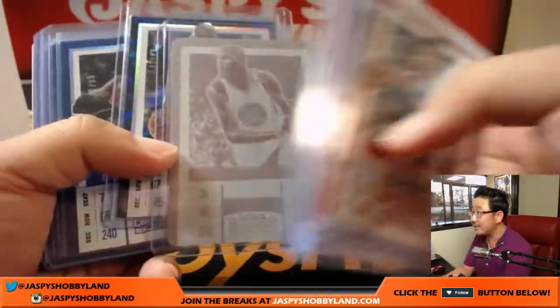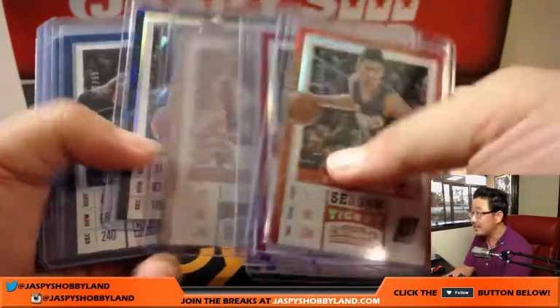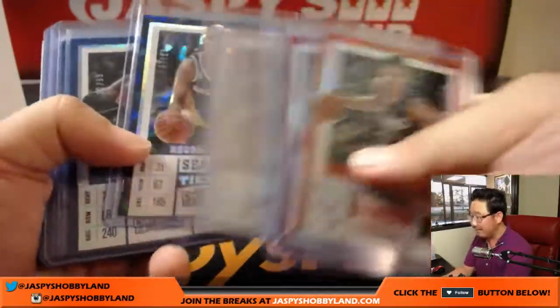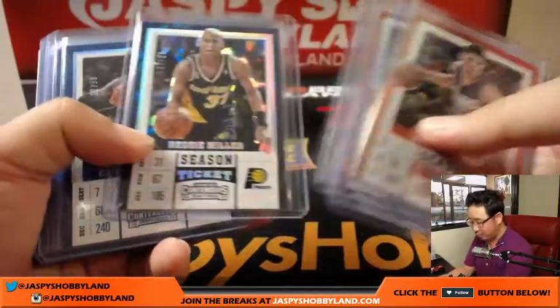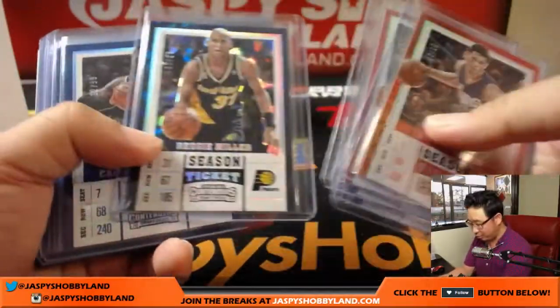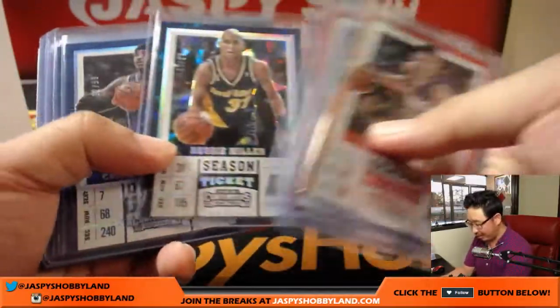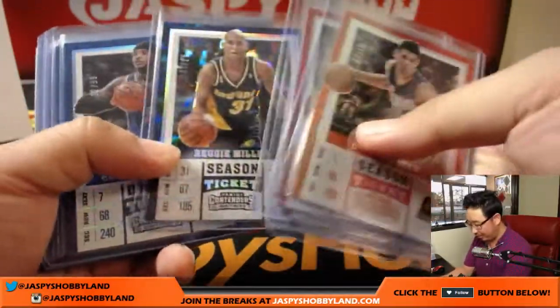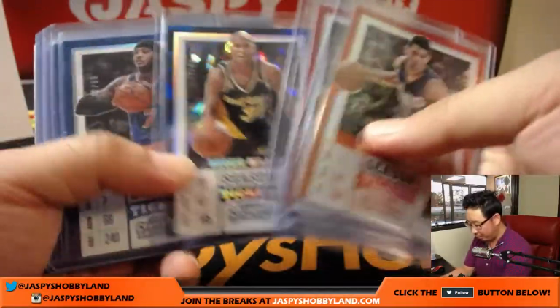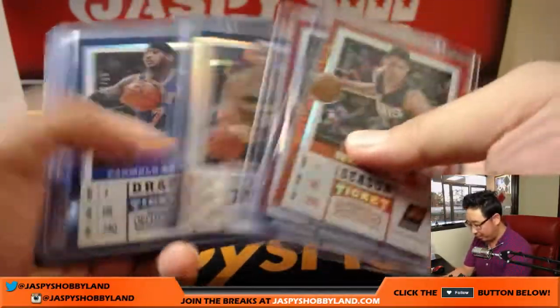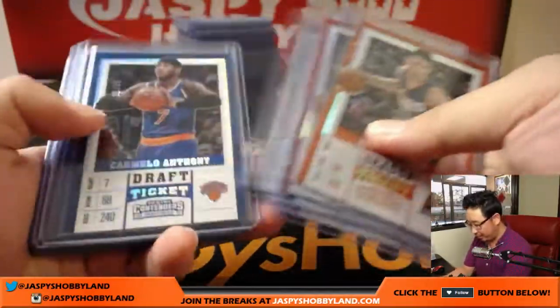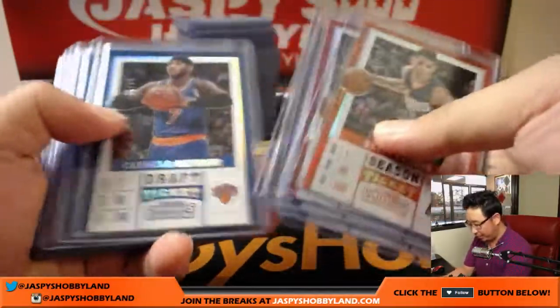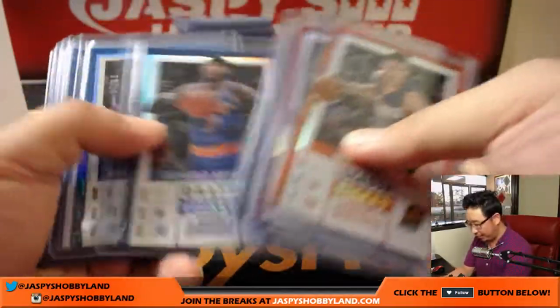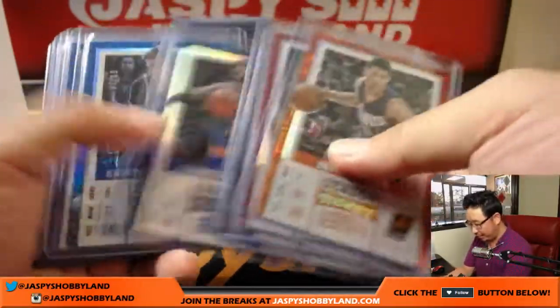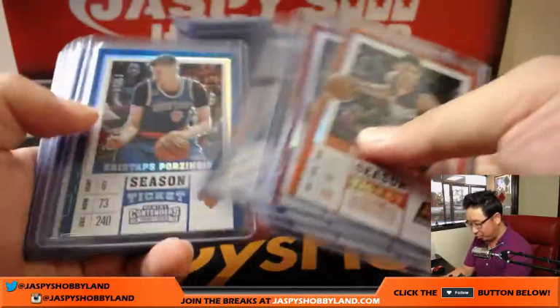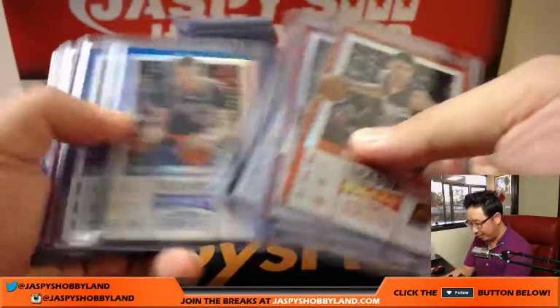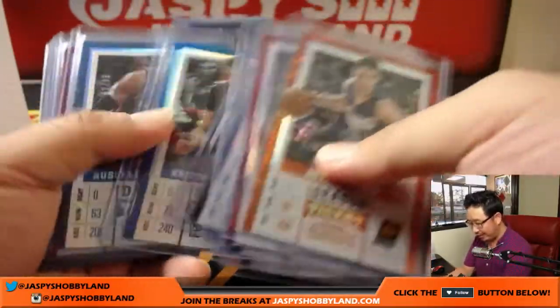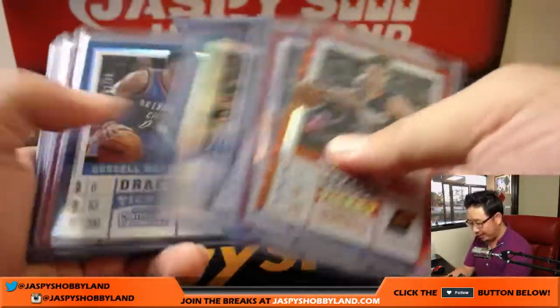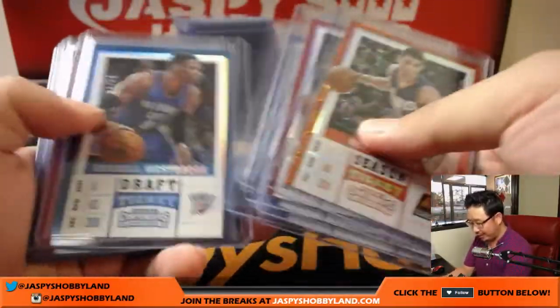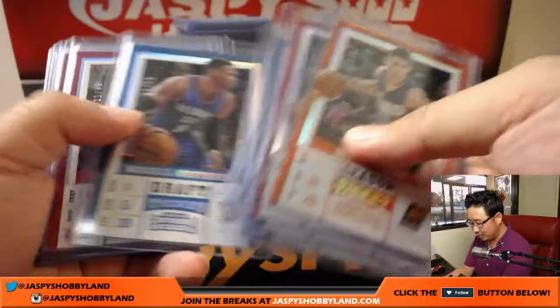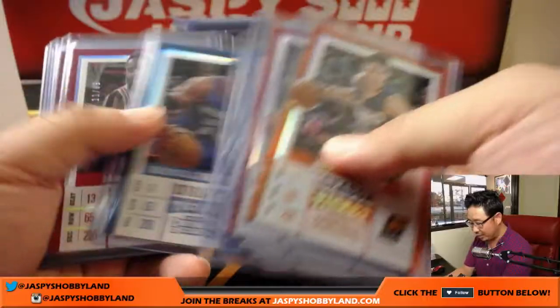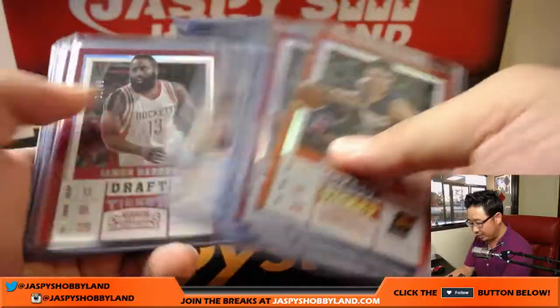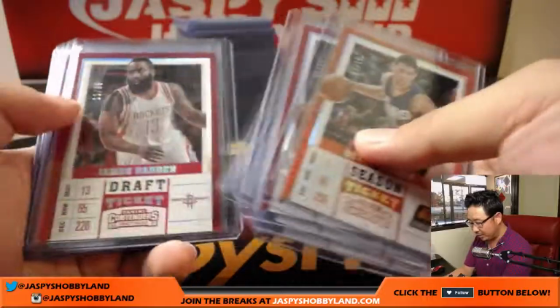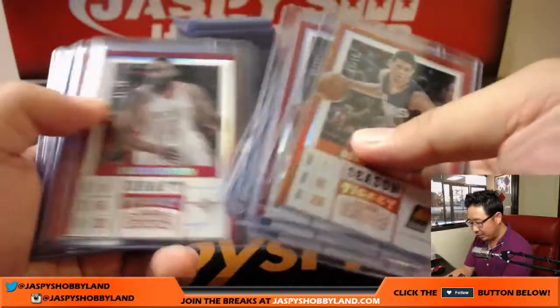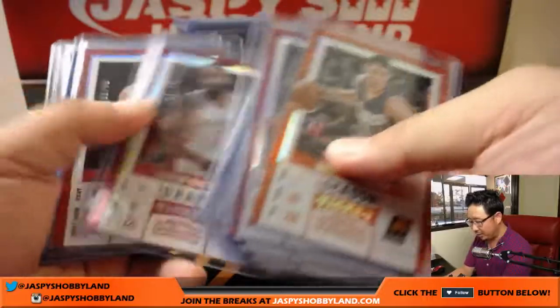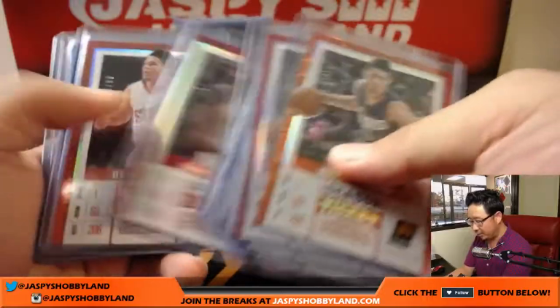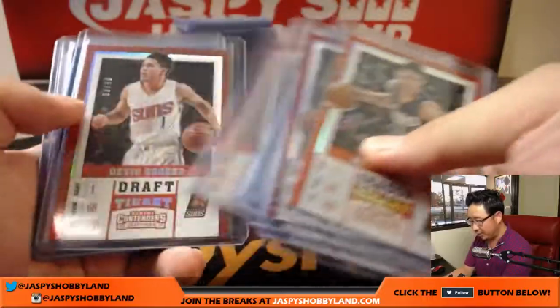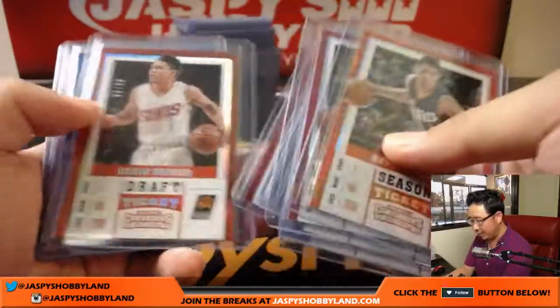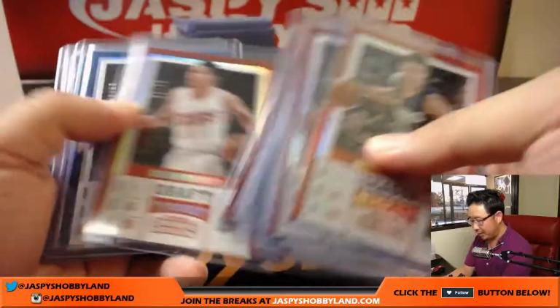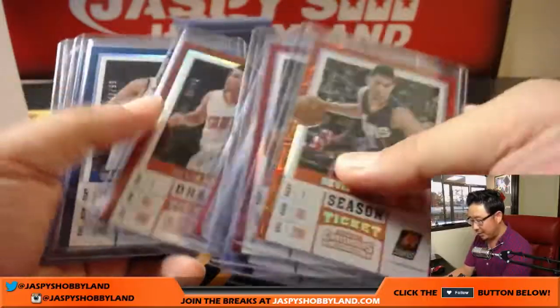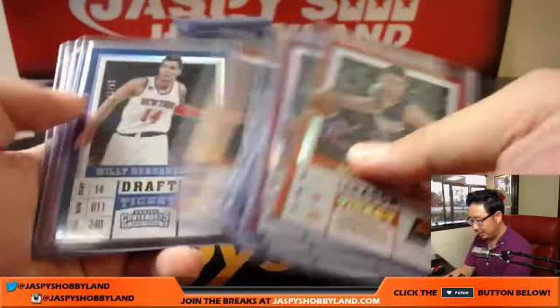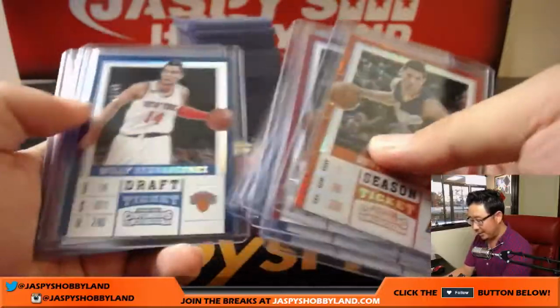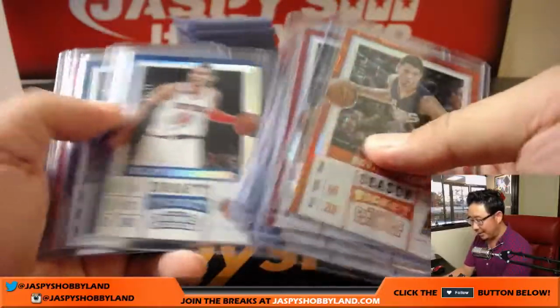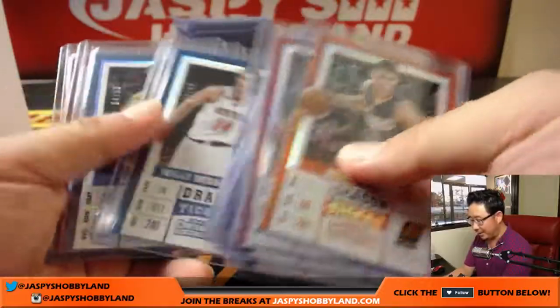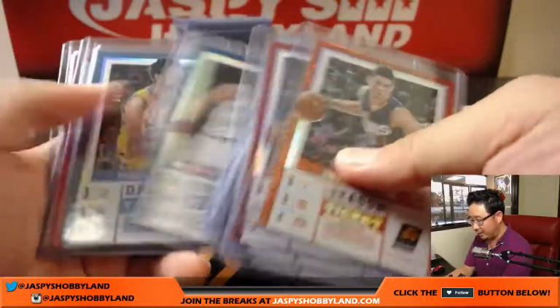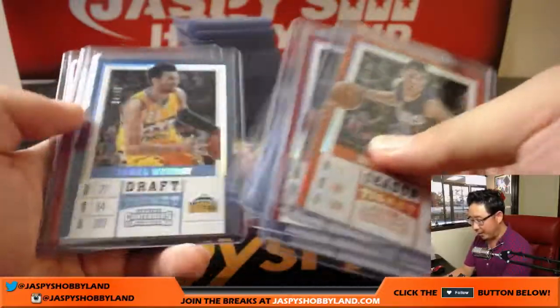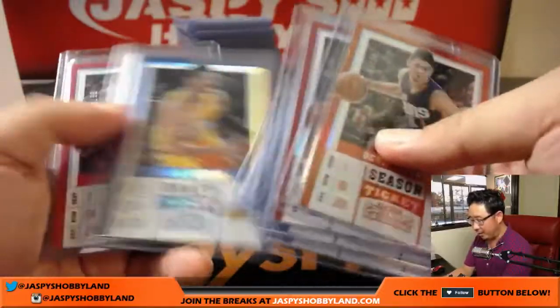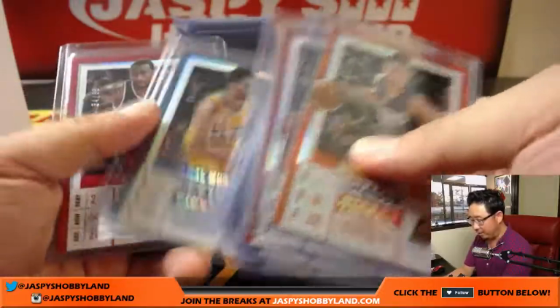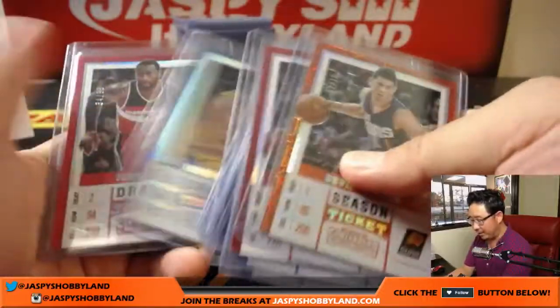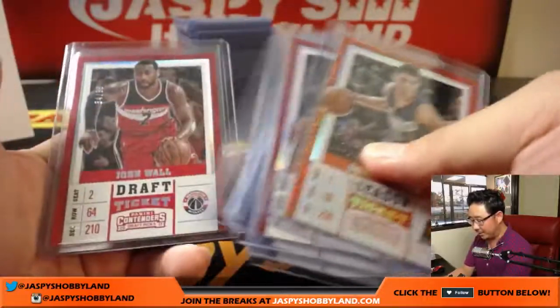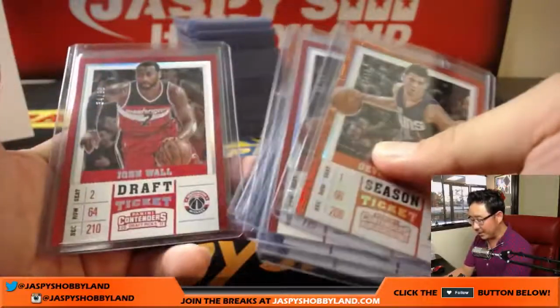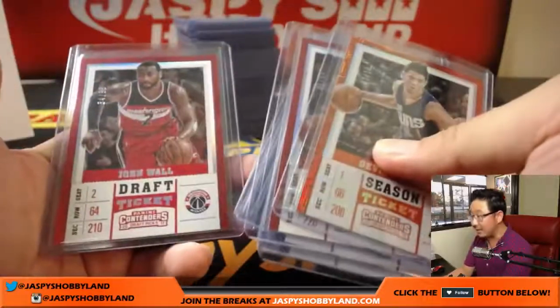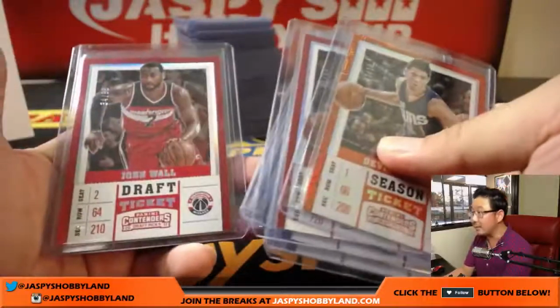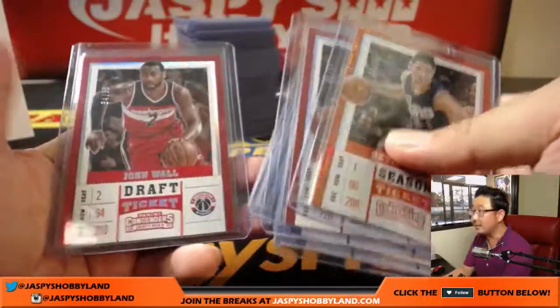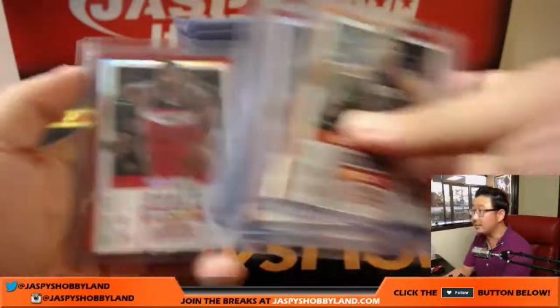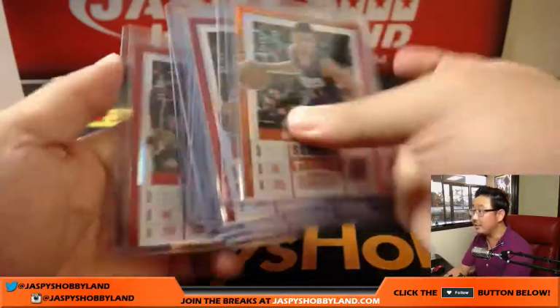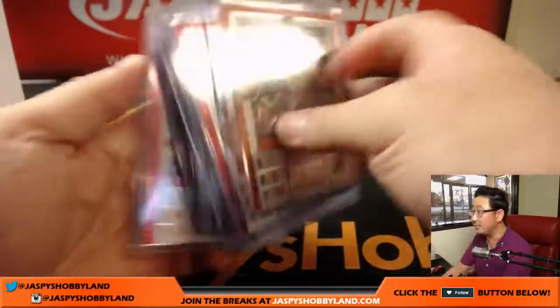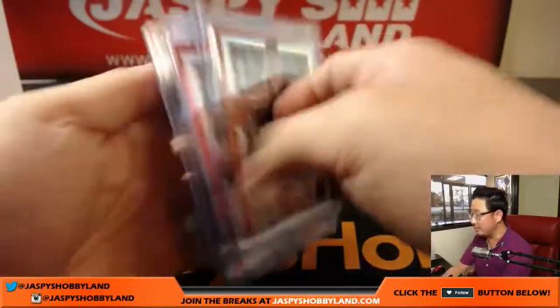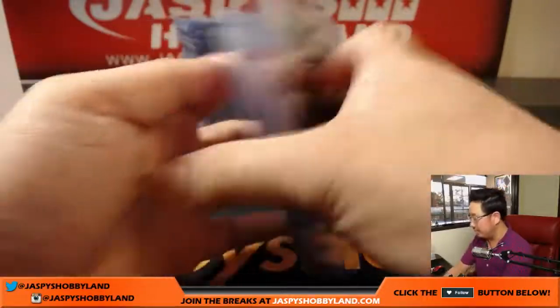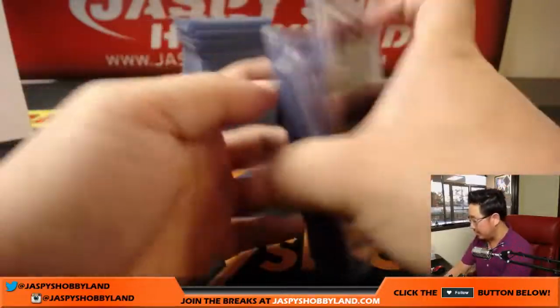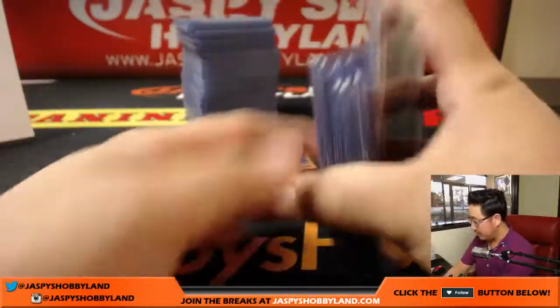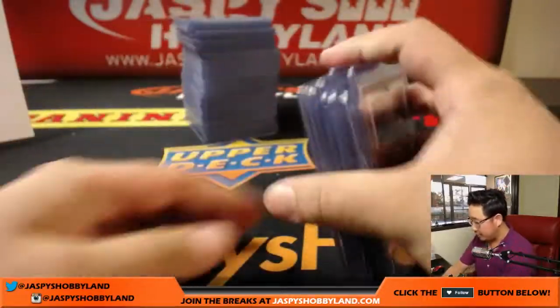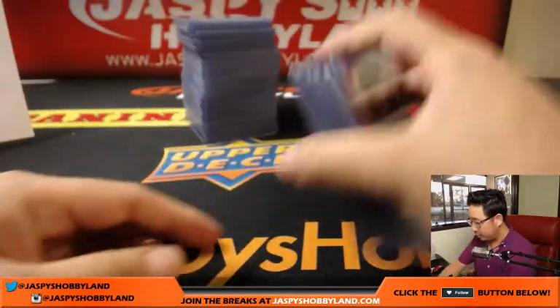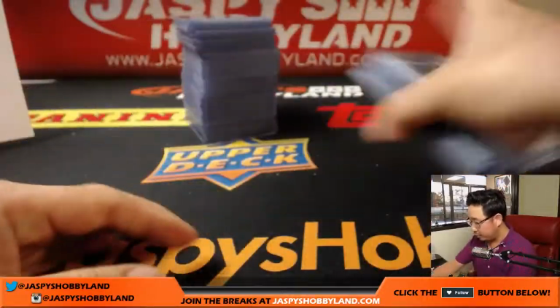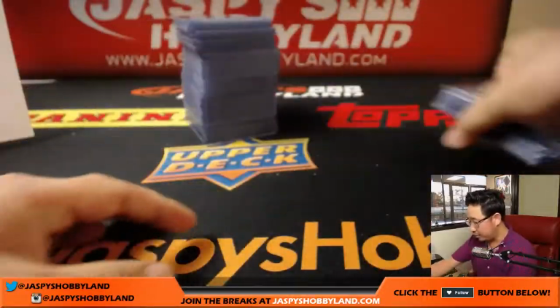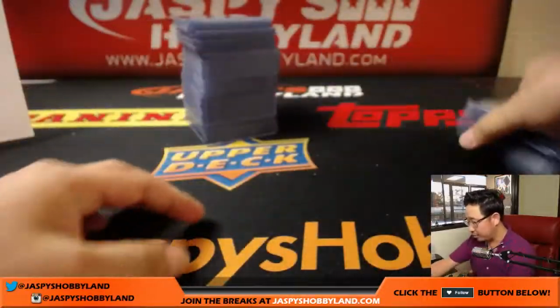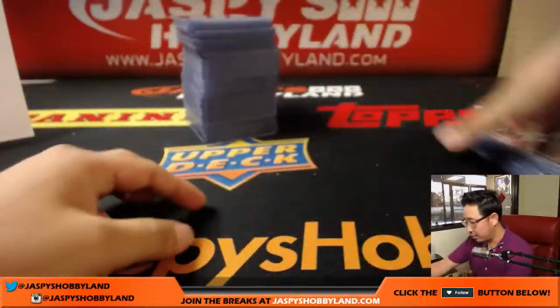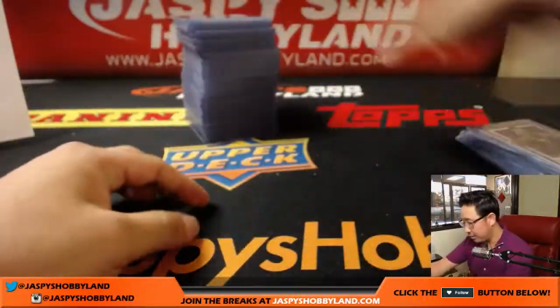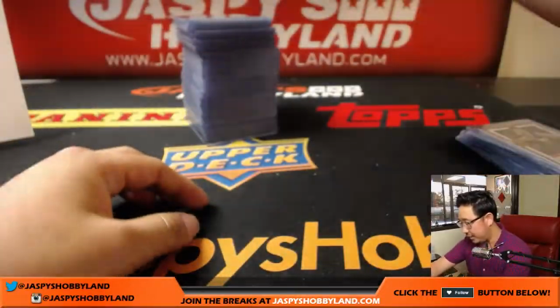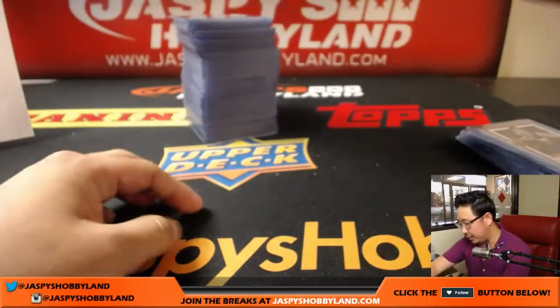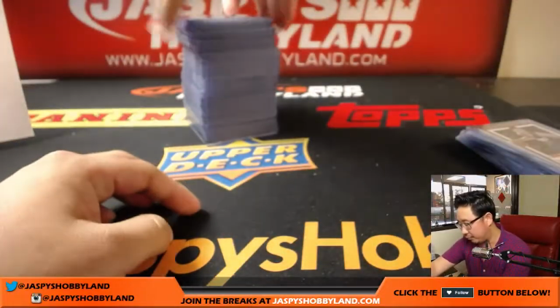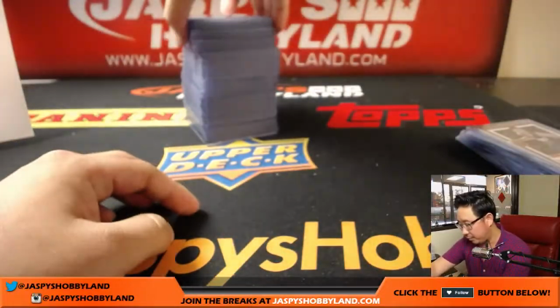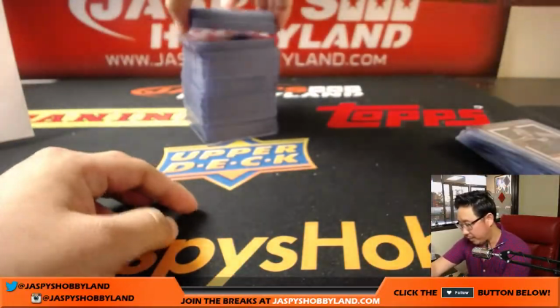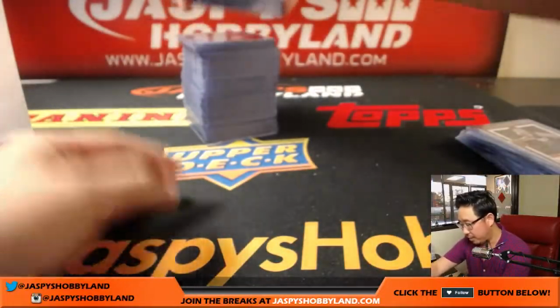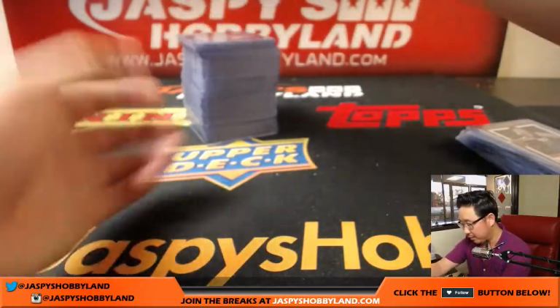It's a Kevin Durant printing plate, cracked ice, Reggie Miller. Got a lot of nice parallels out of here too — it's a pretty strong case for parallels.